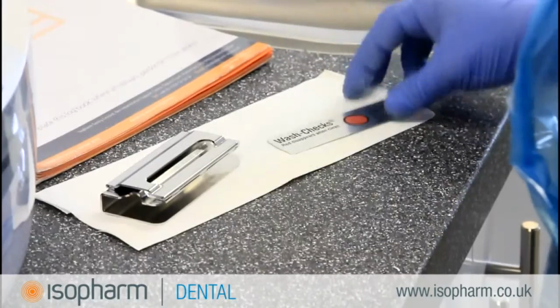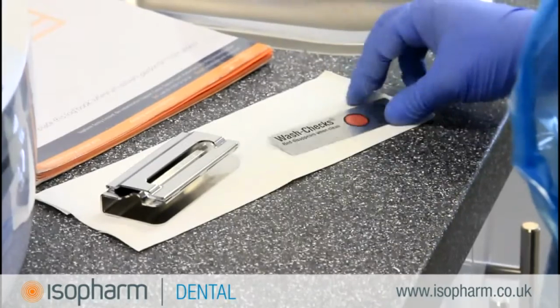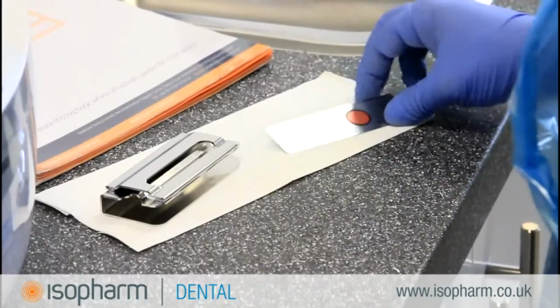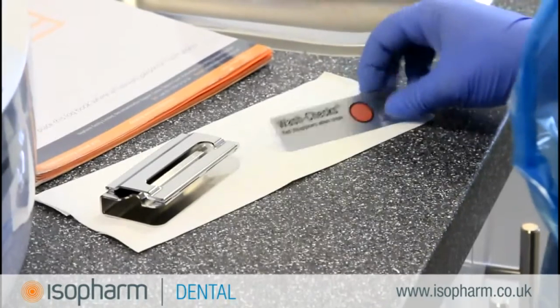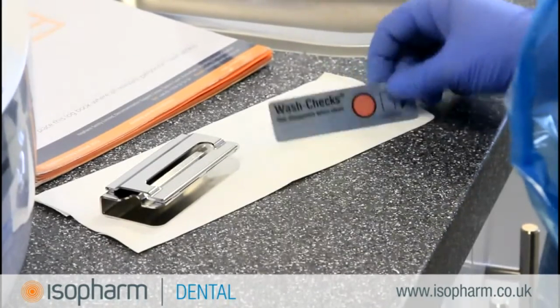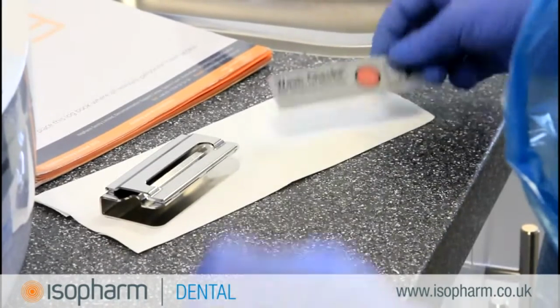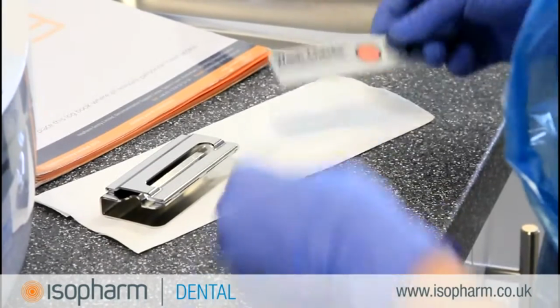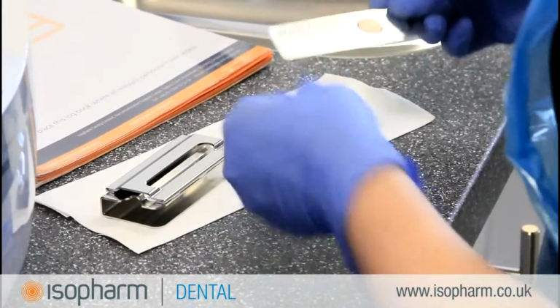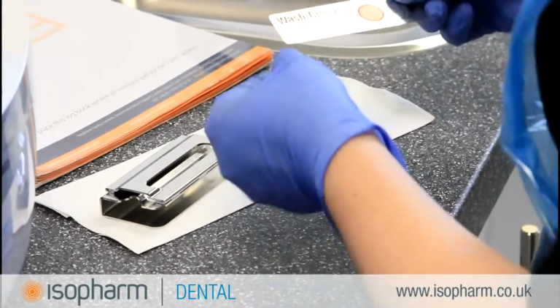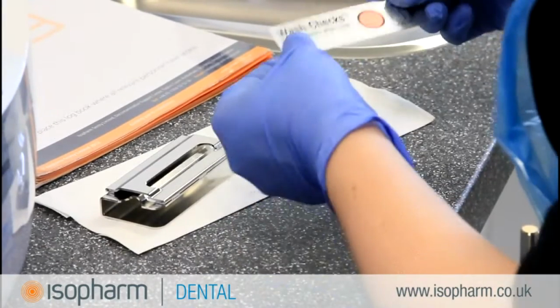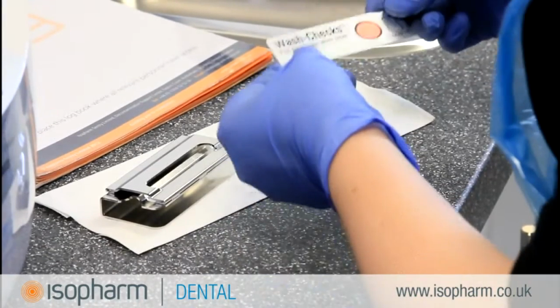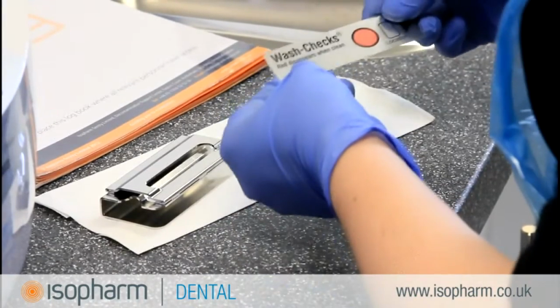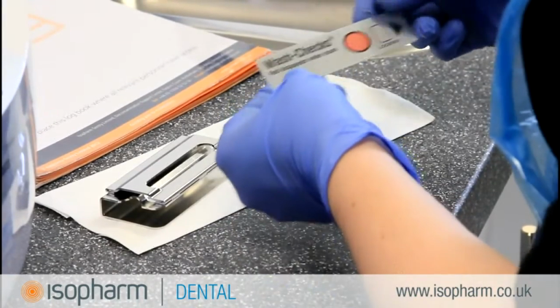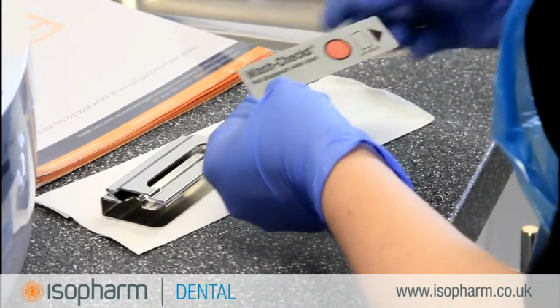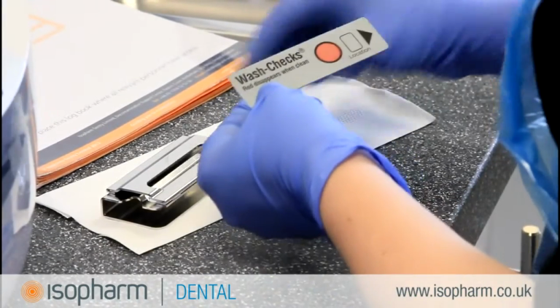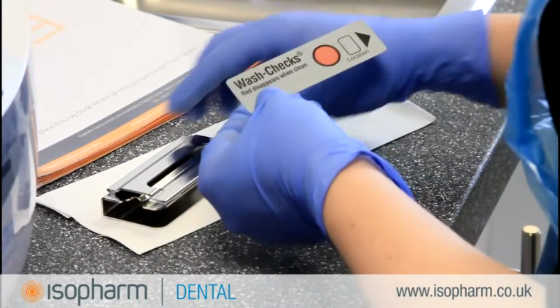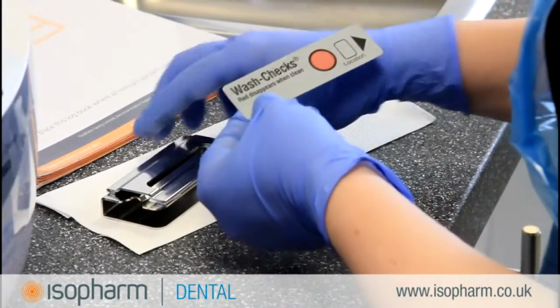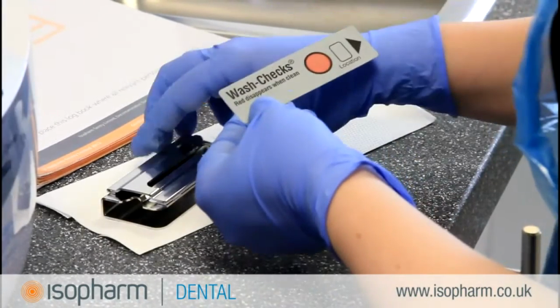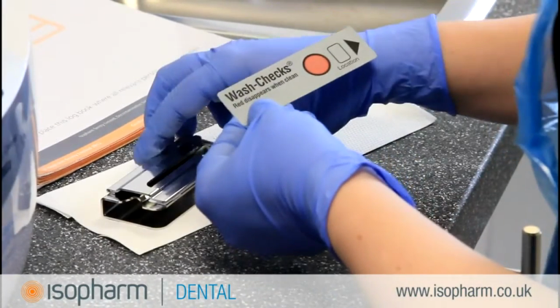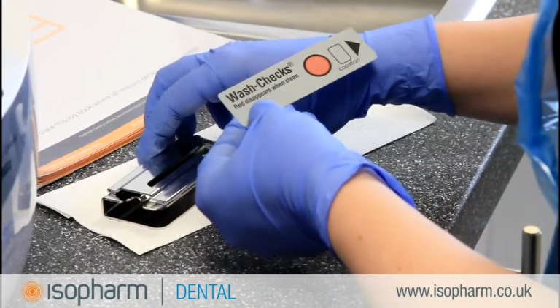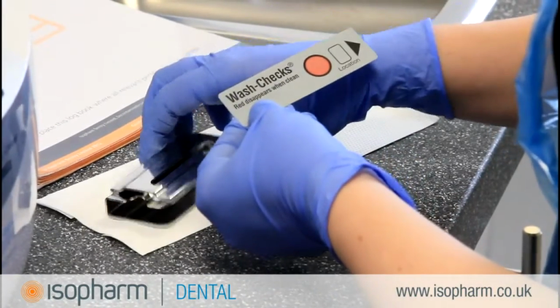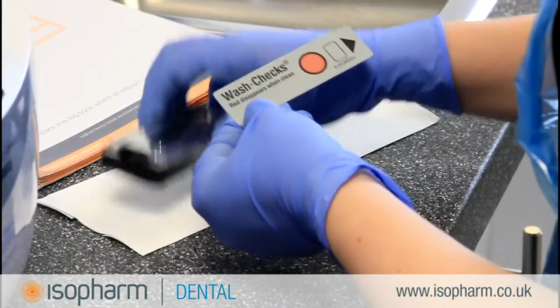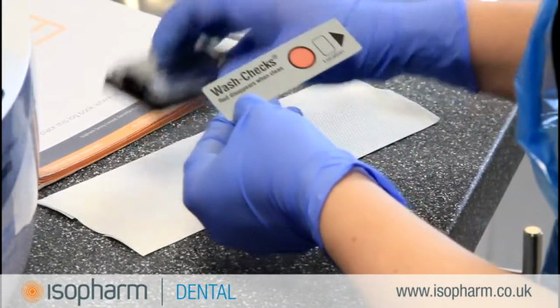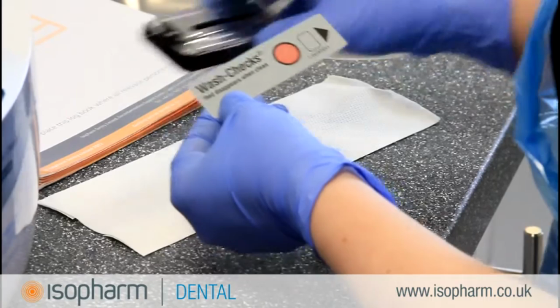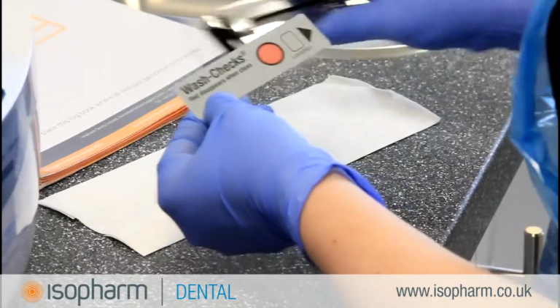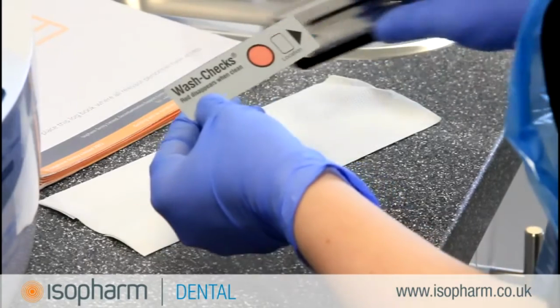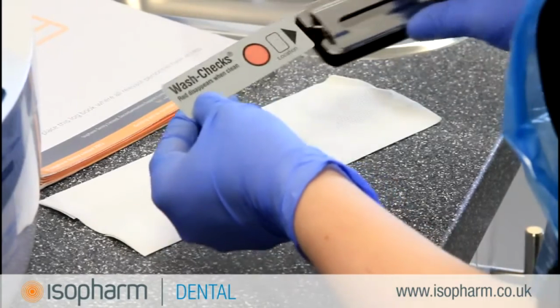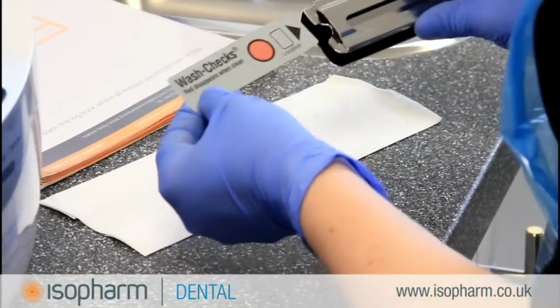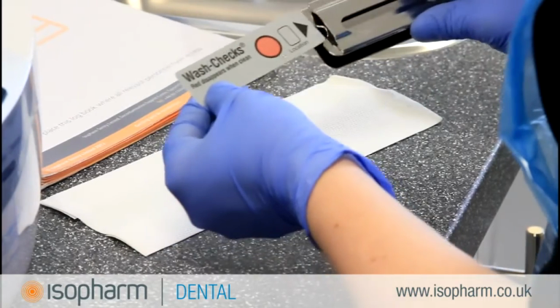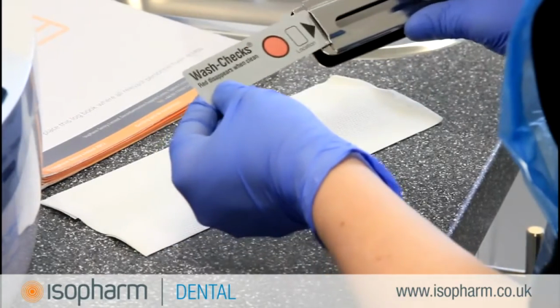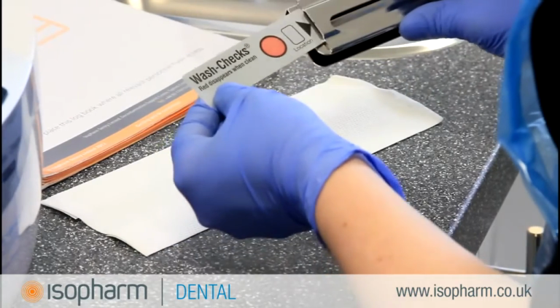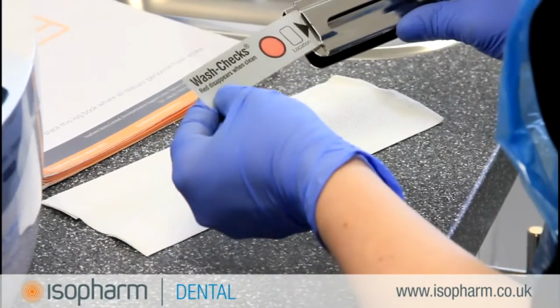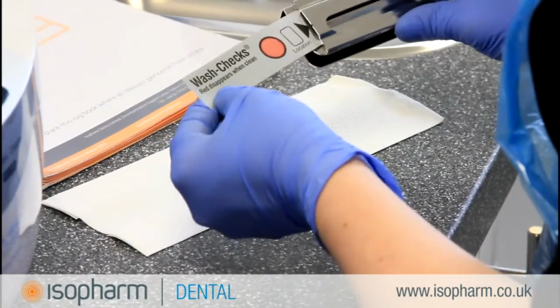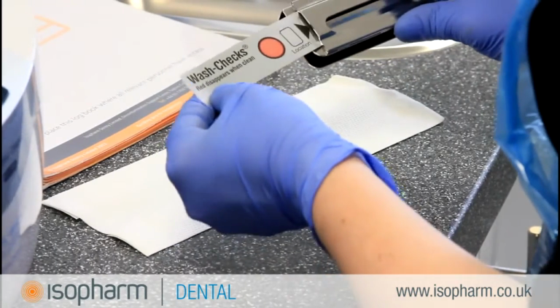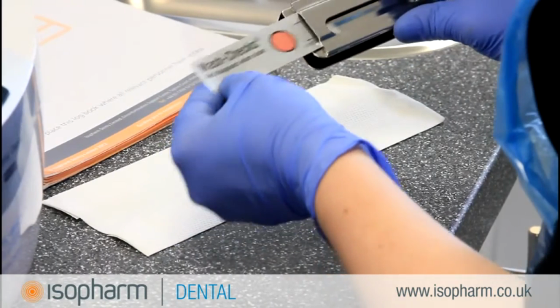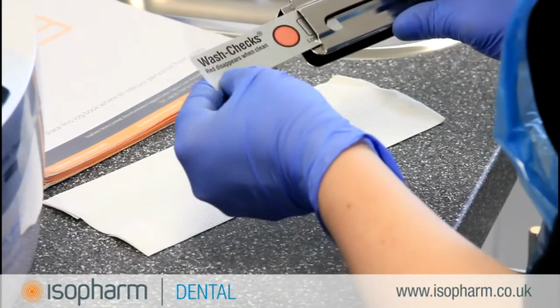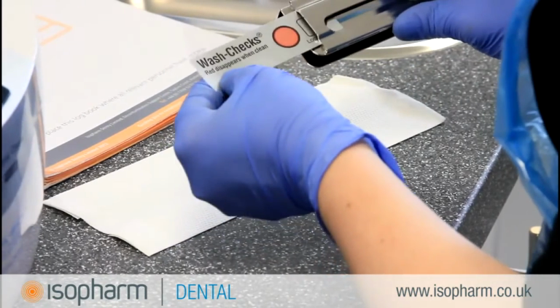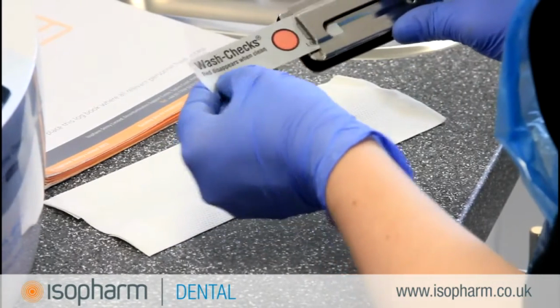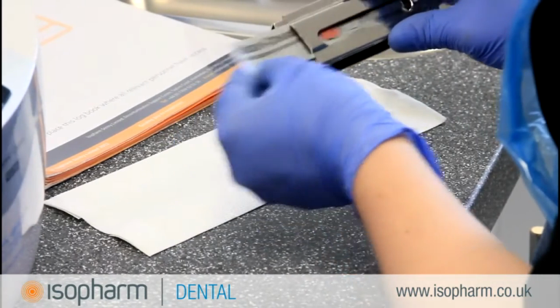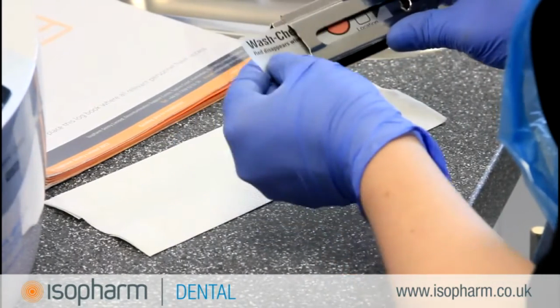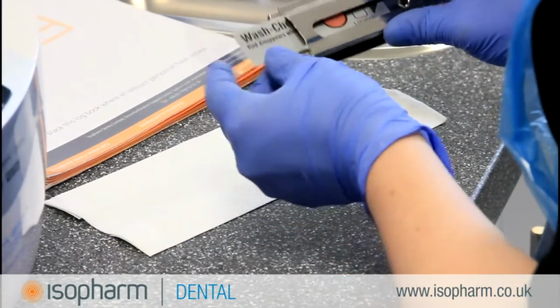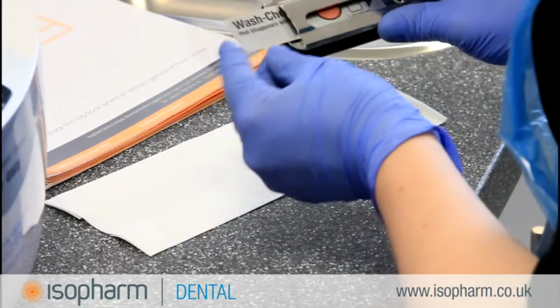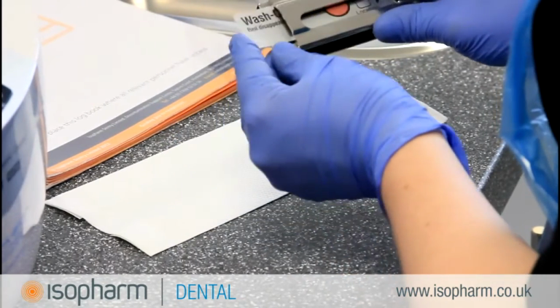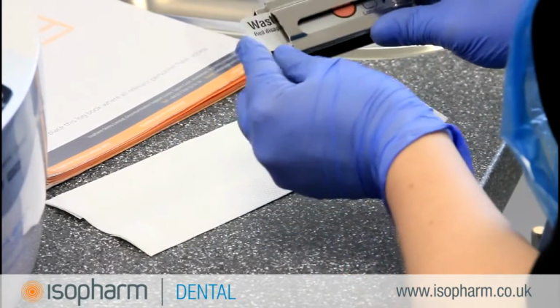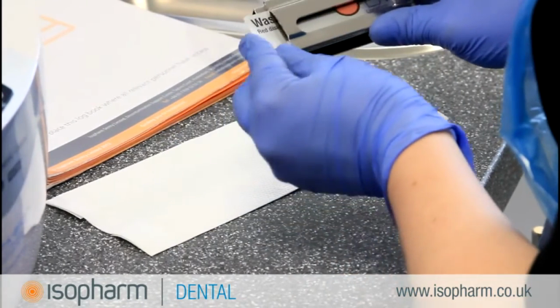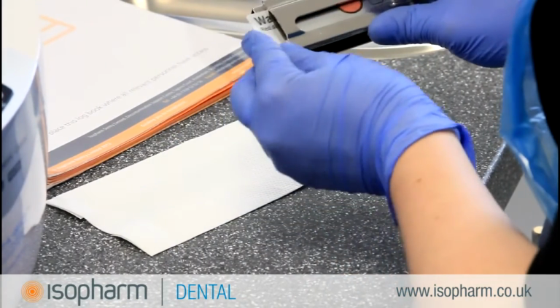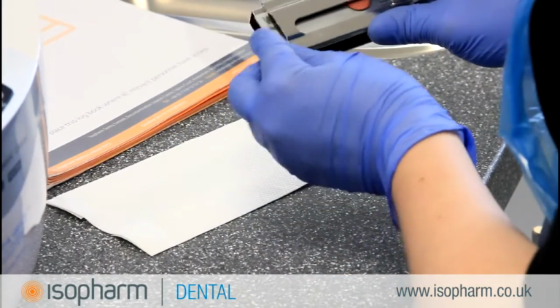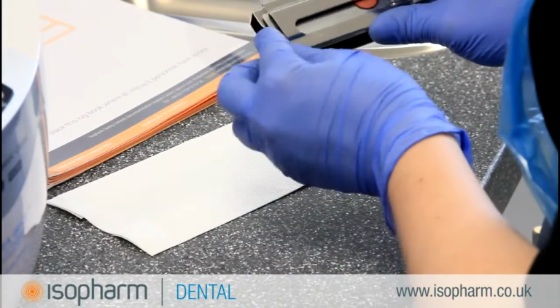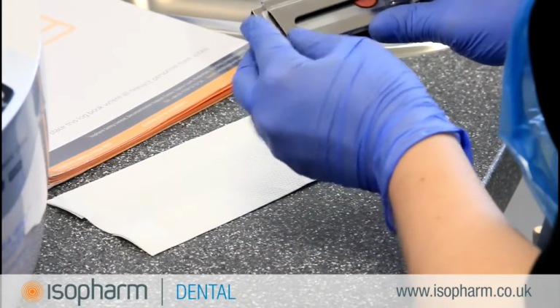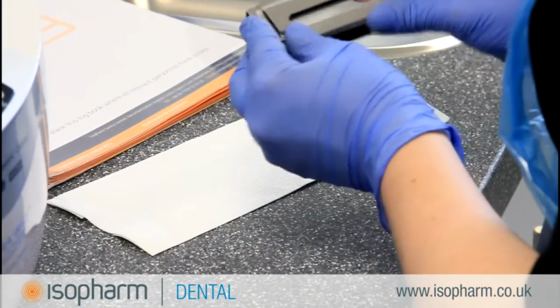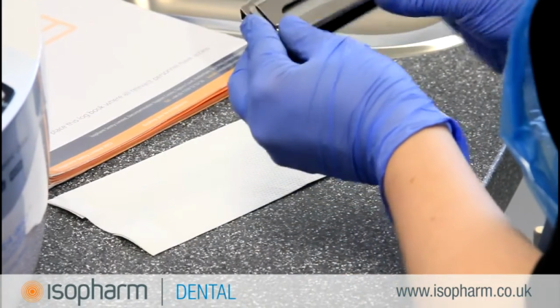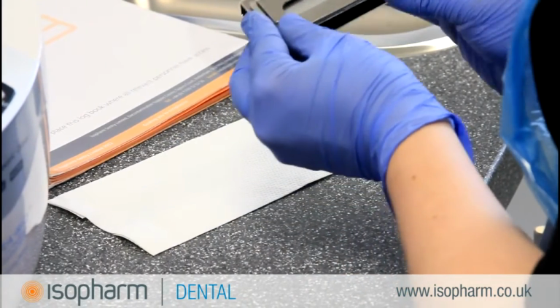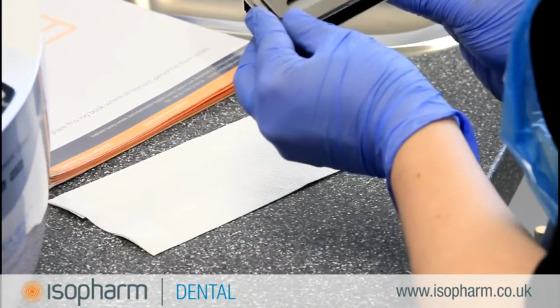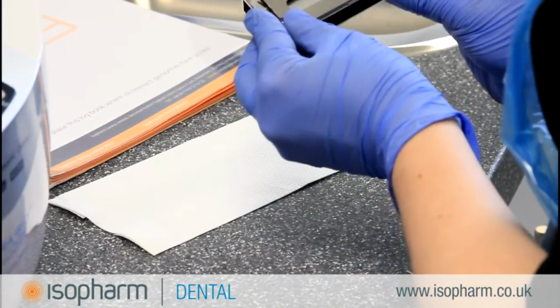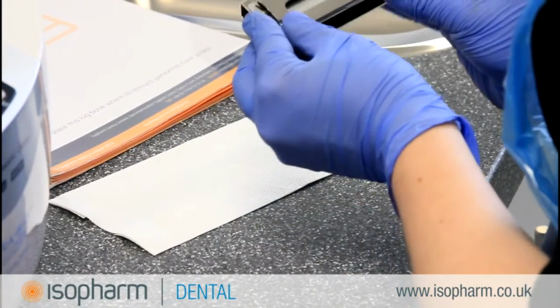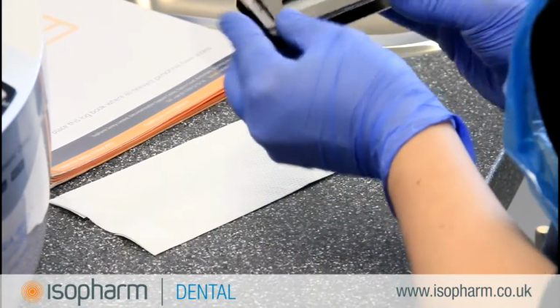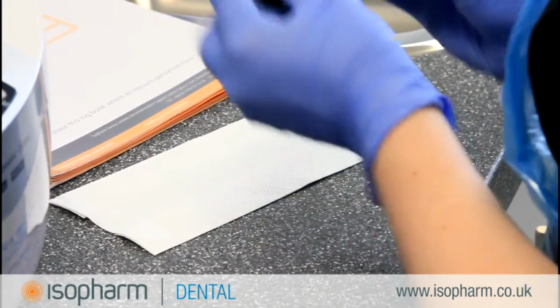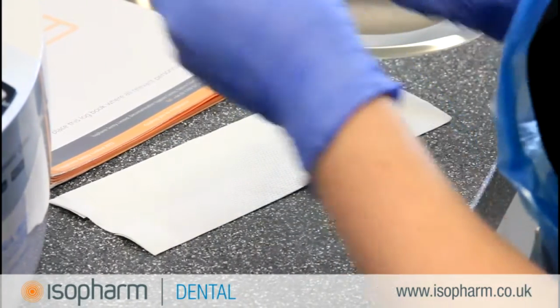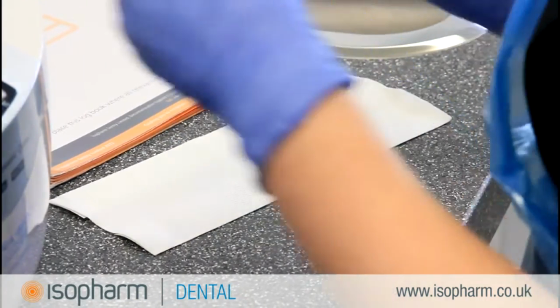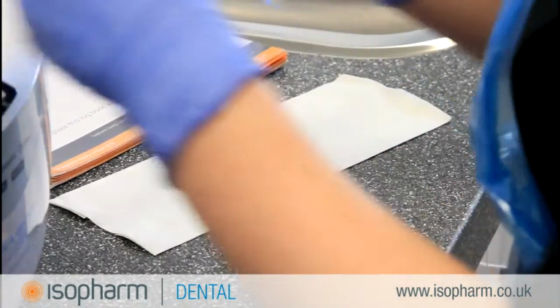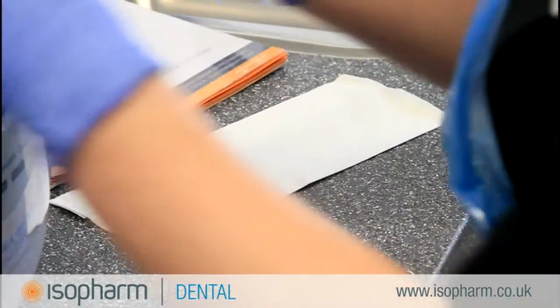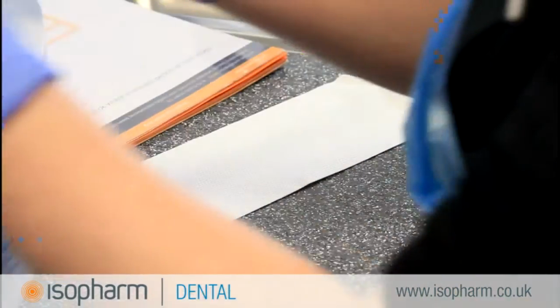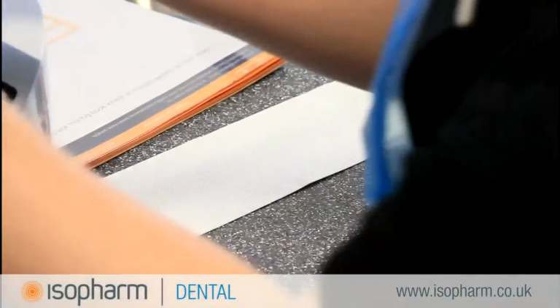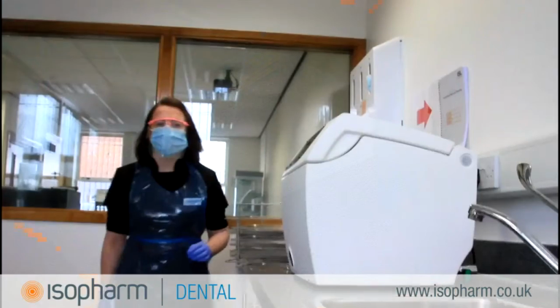With no manufacturer guidance on what product to use for the soil test, a good starting point is to make use of a generic soil test such as Wash Check.